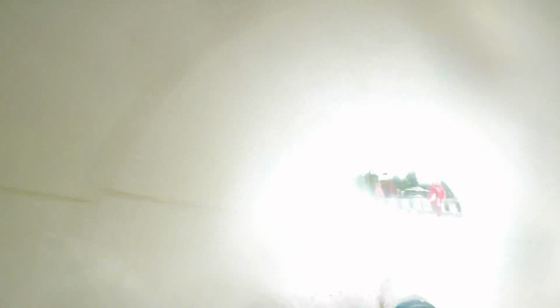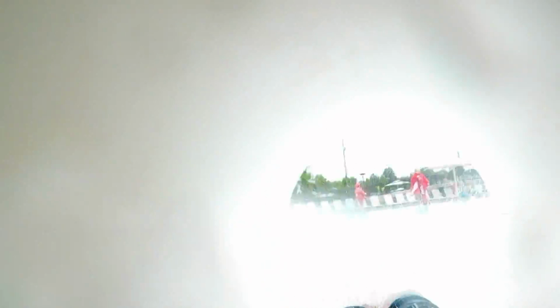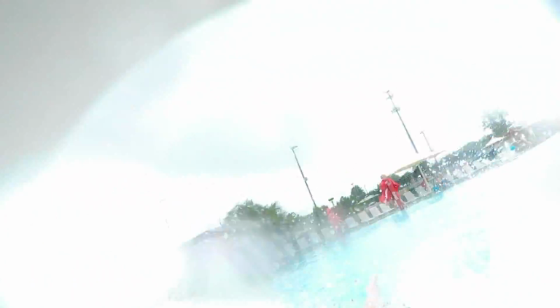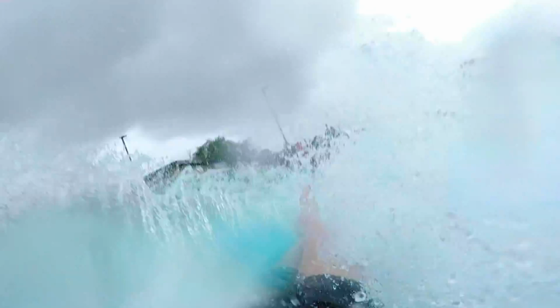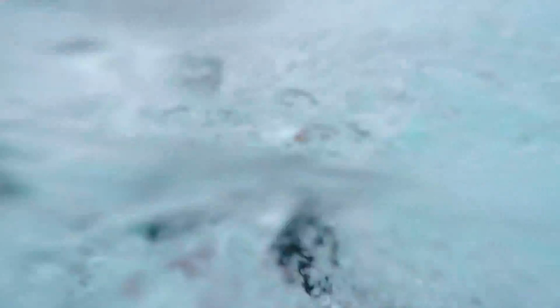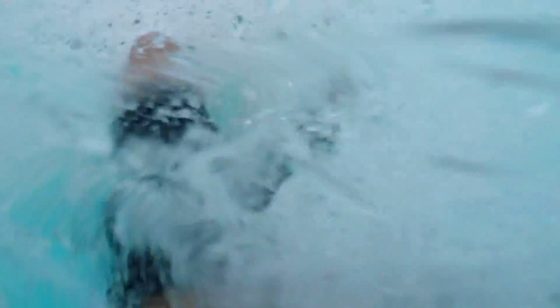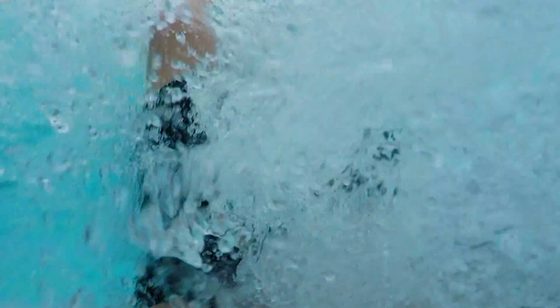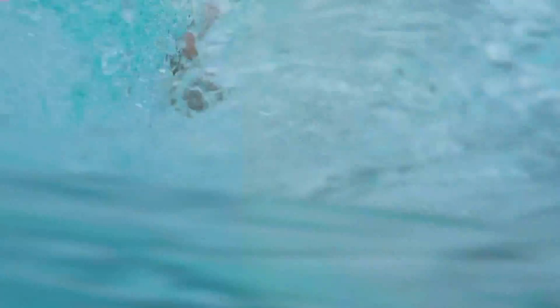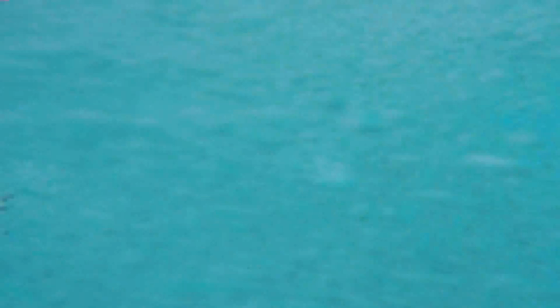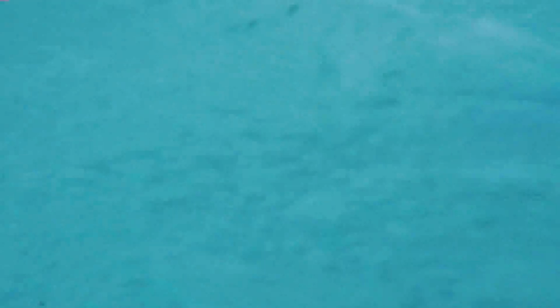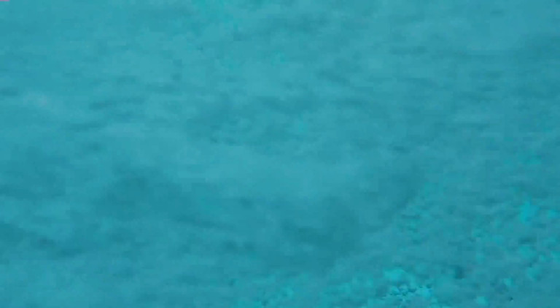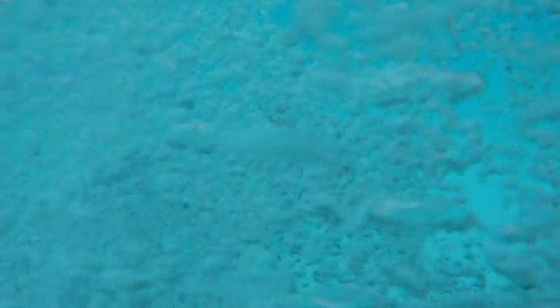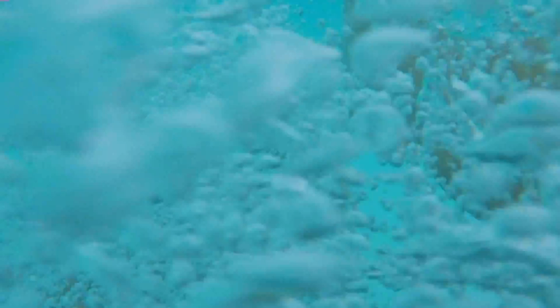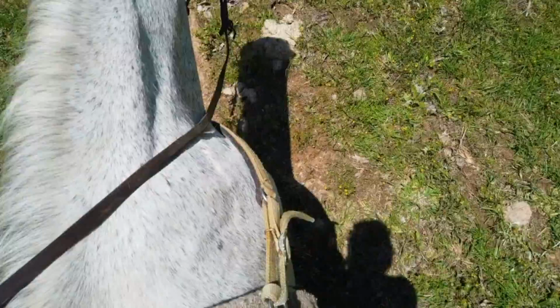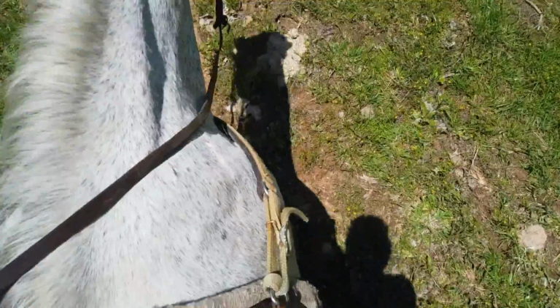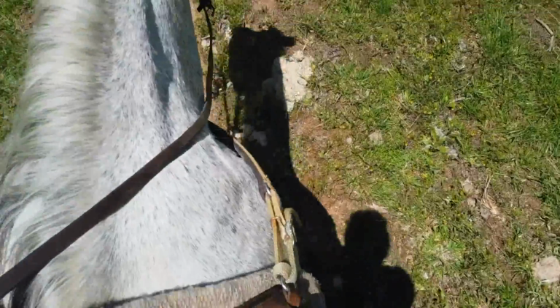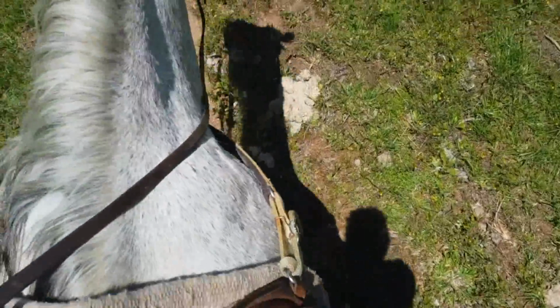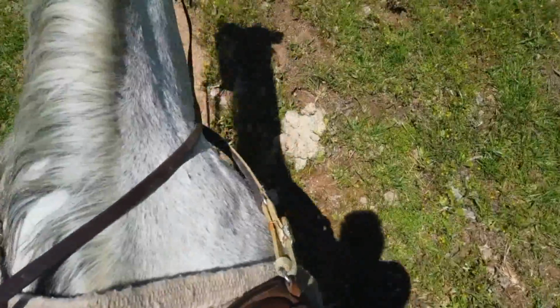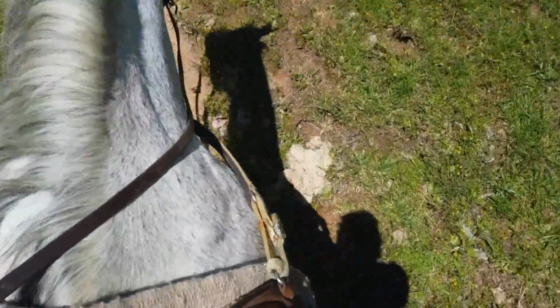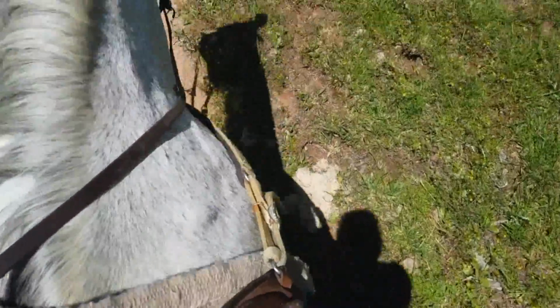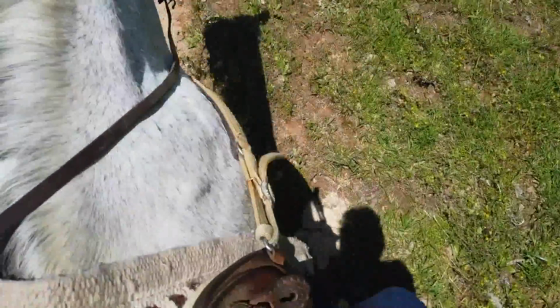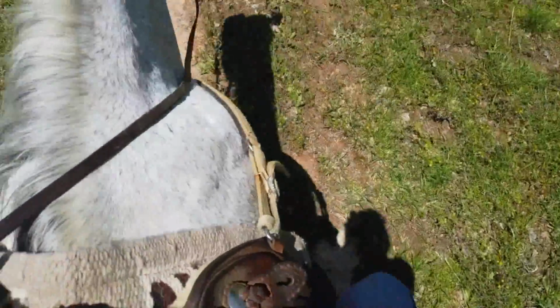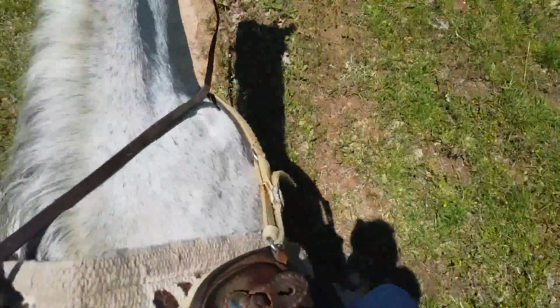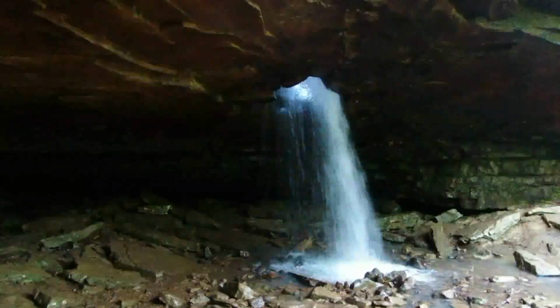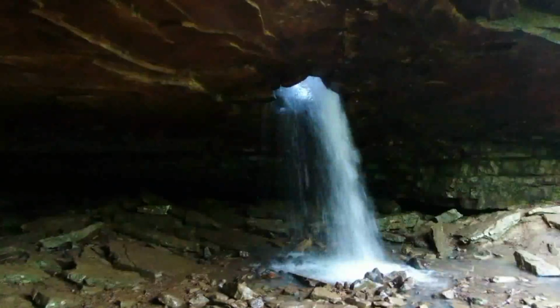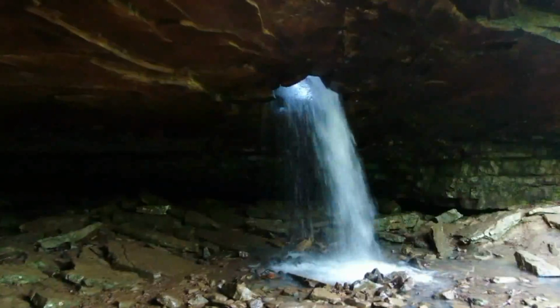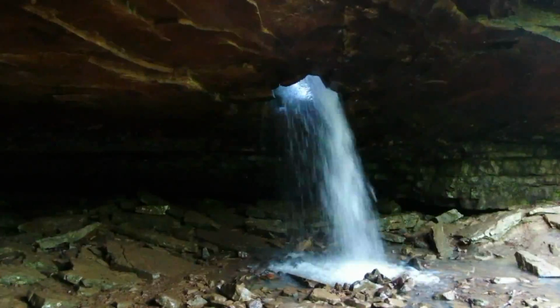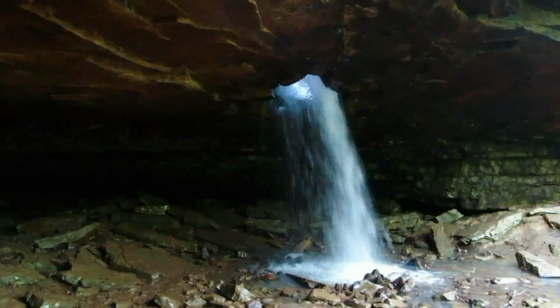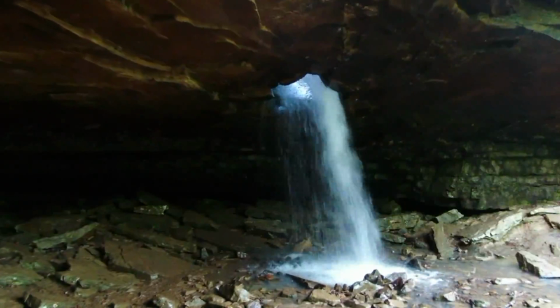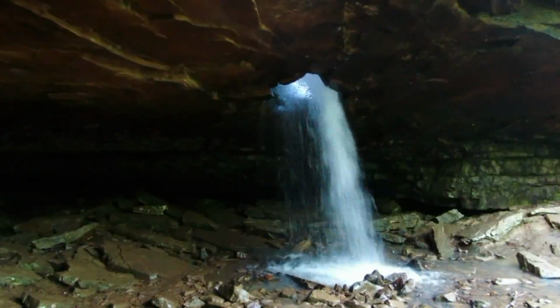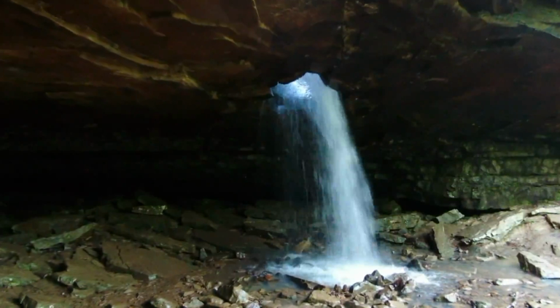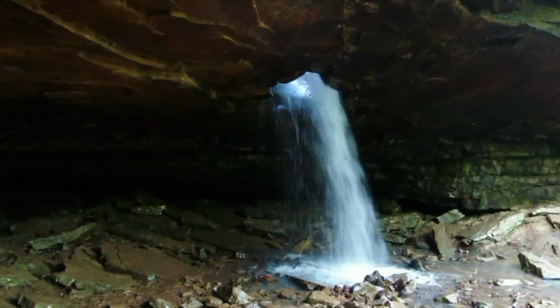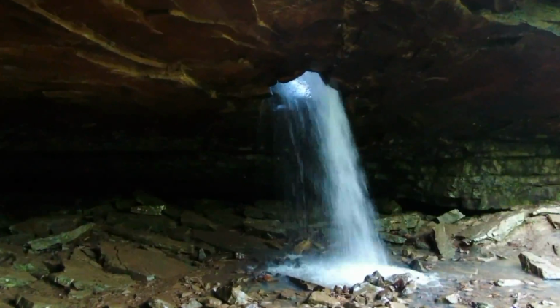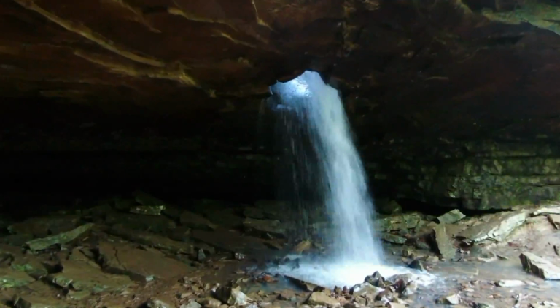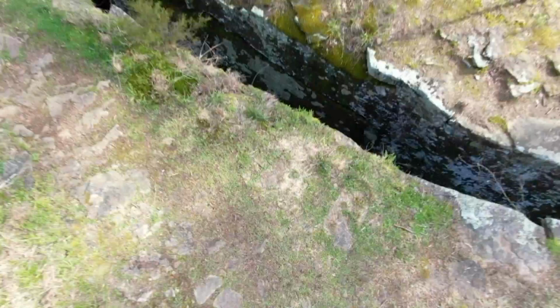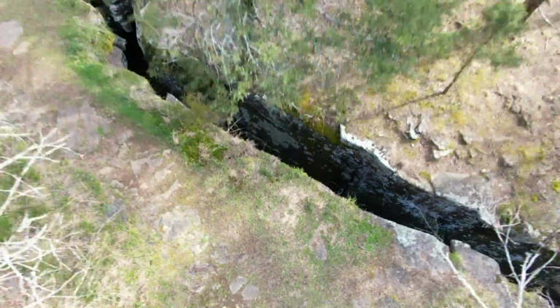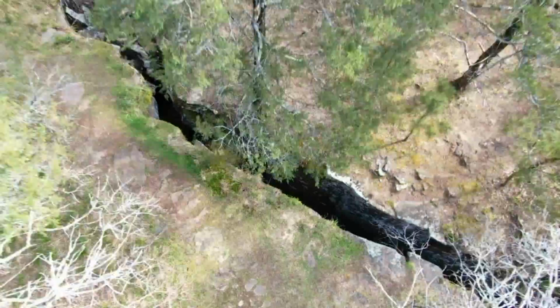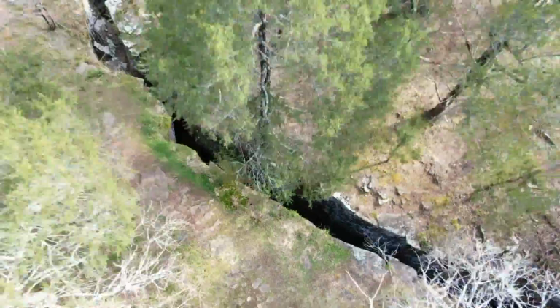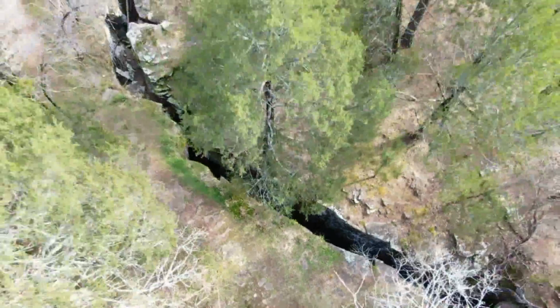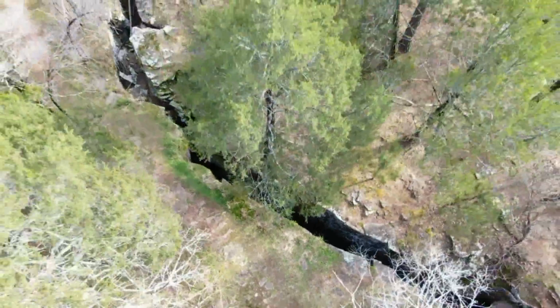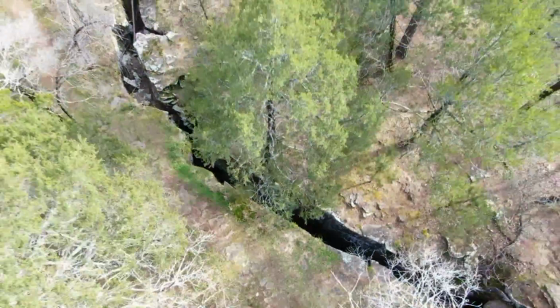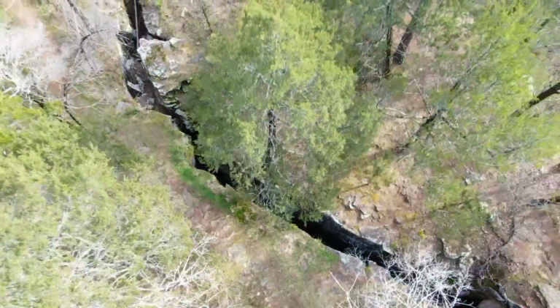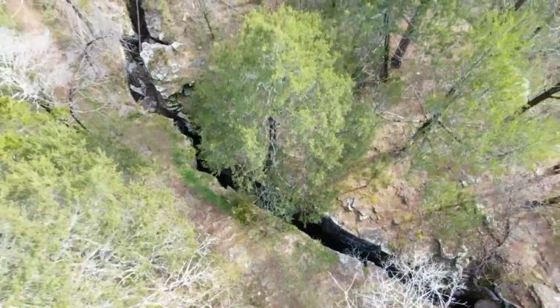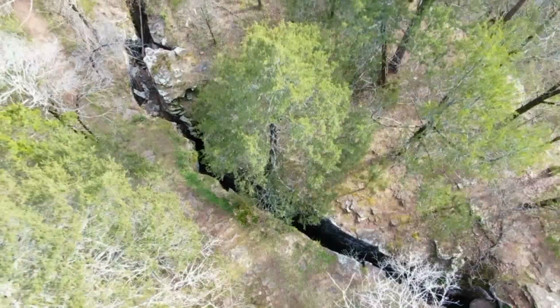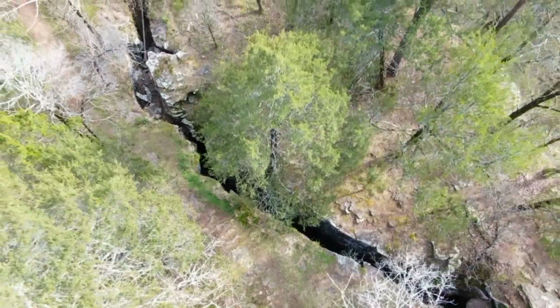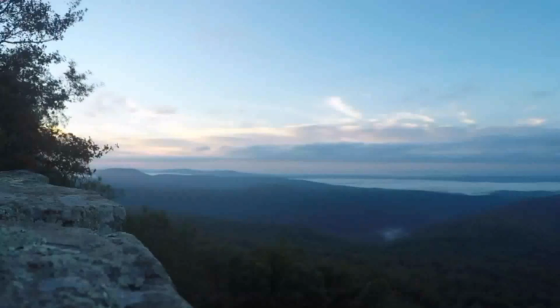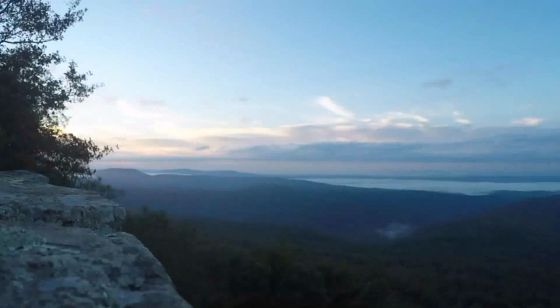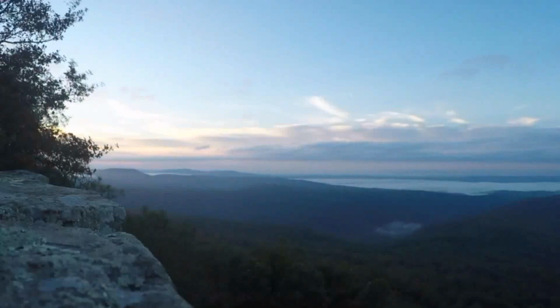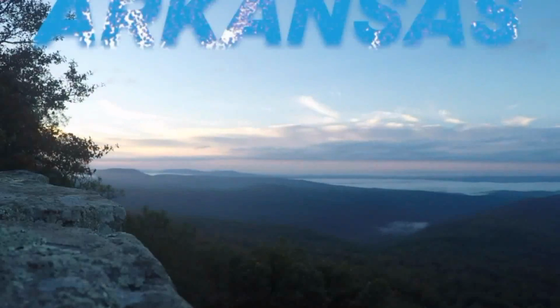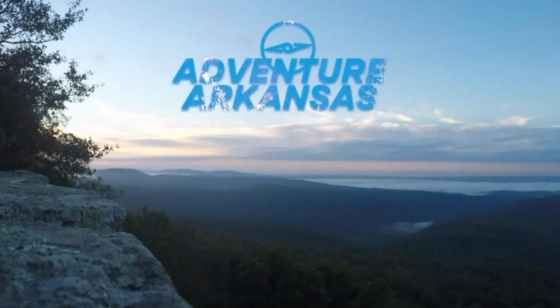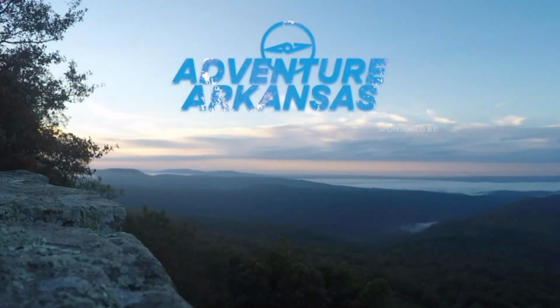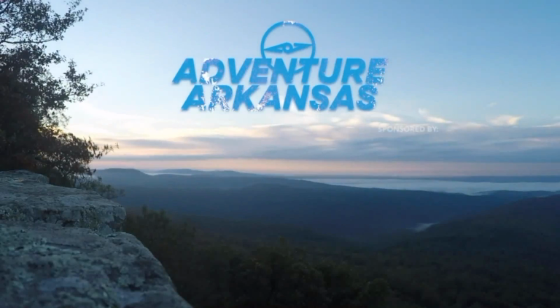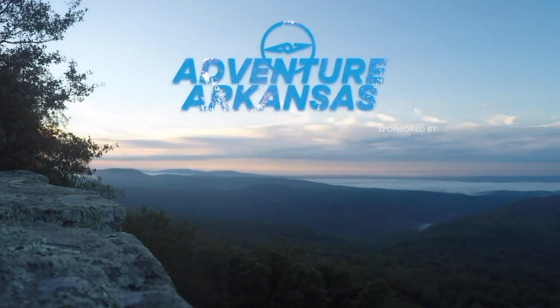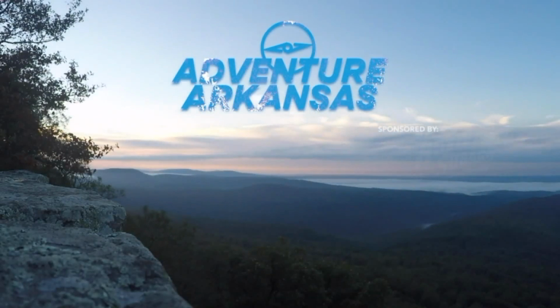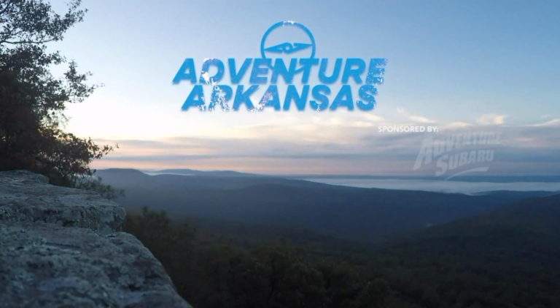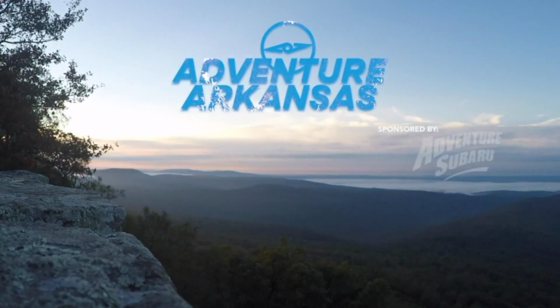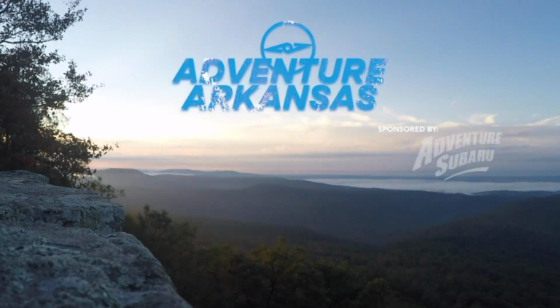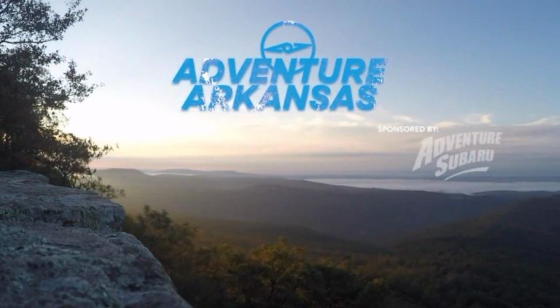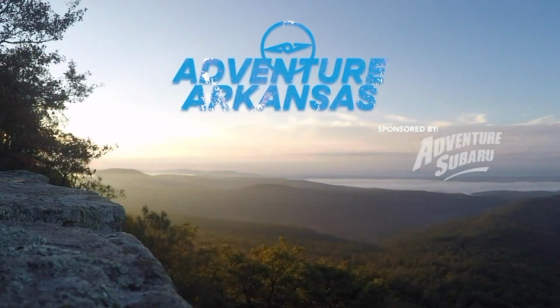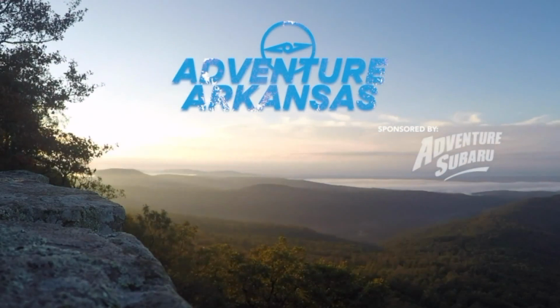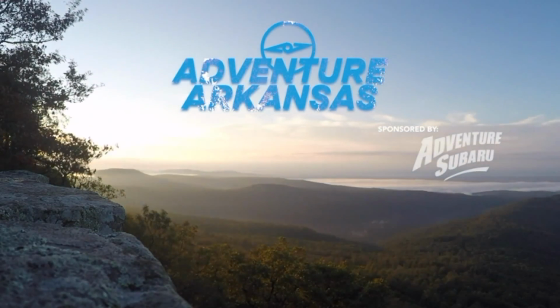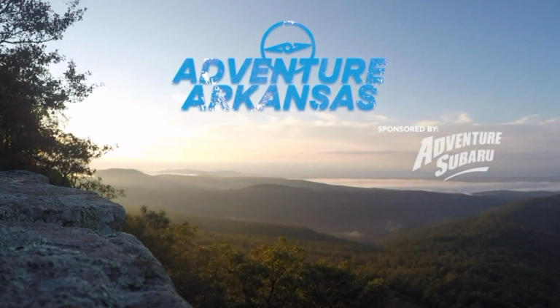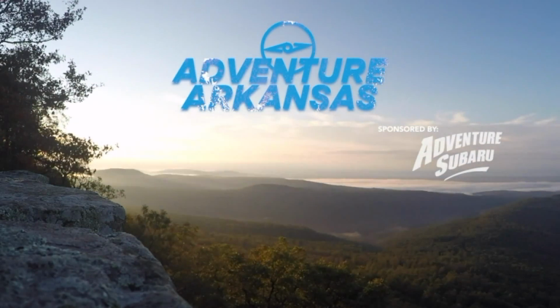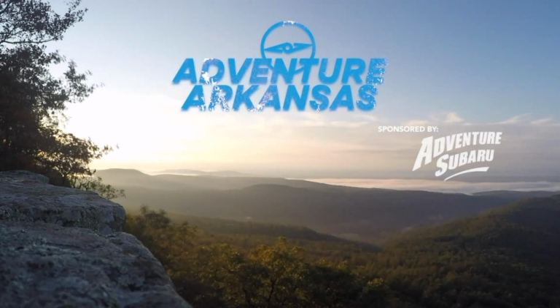It's time to explore where you live with Adventure Arkansas, sponsored by Adventure Subaru.